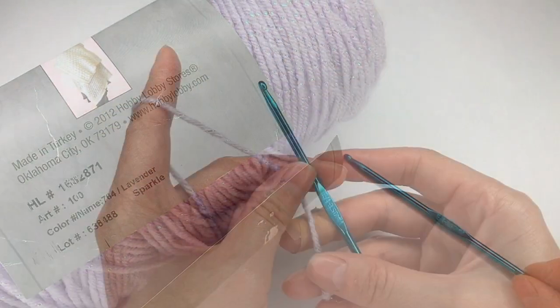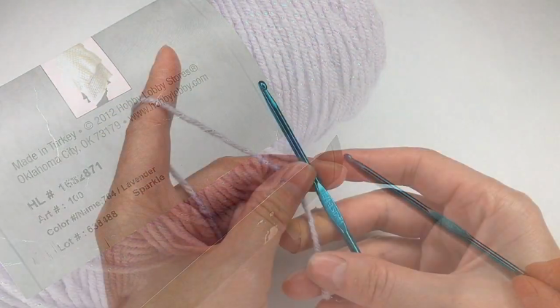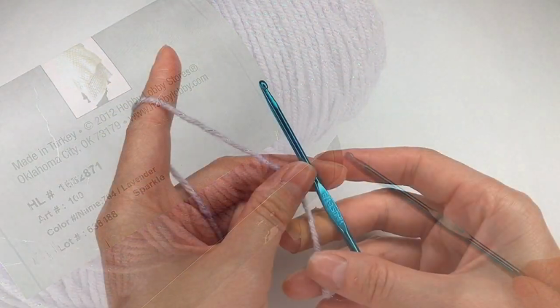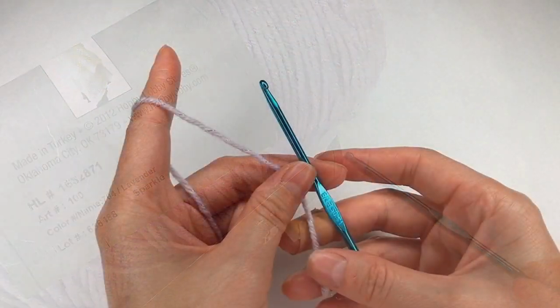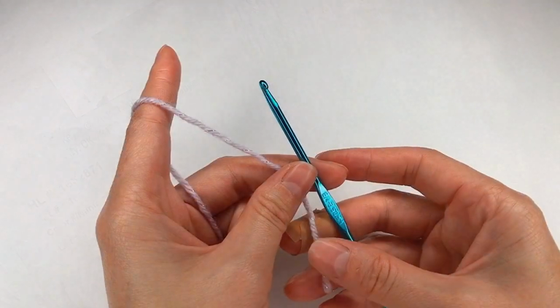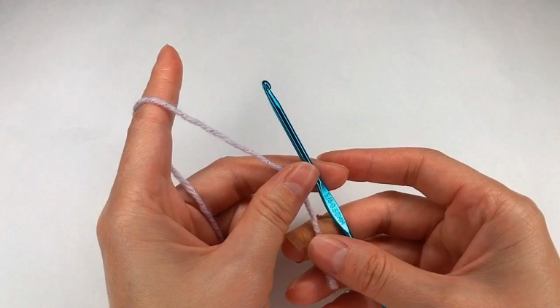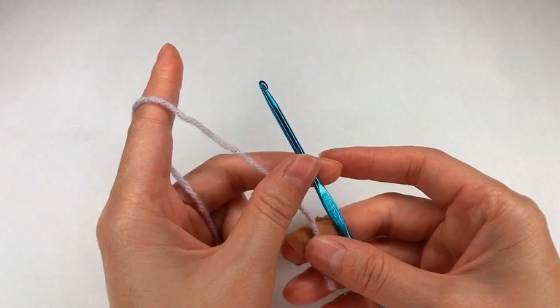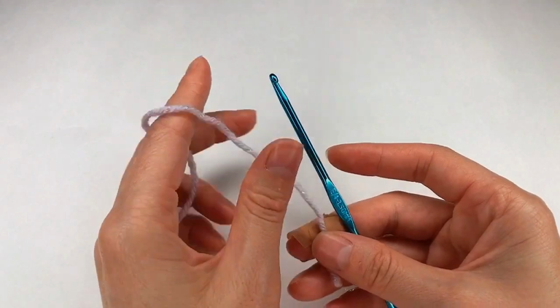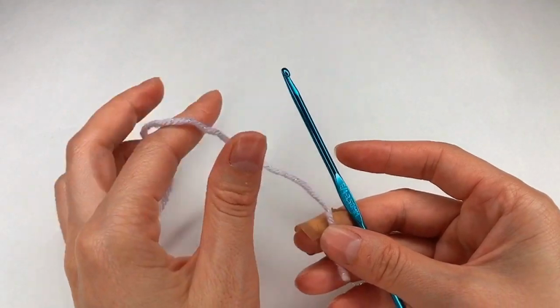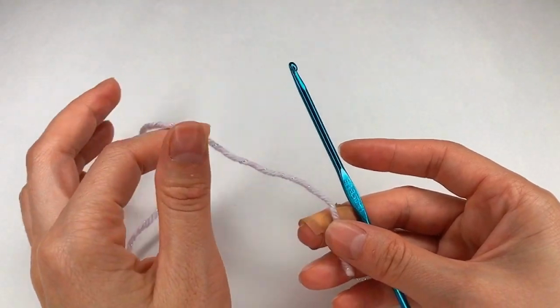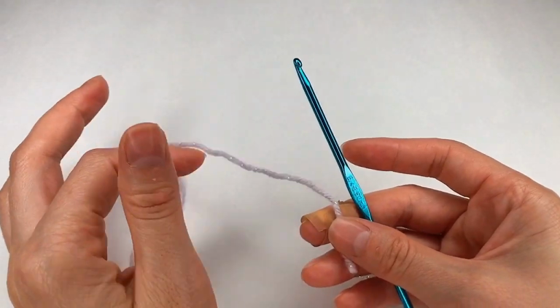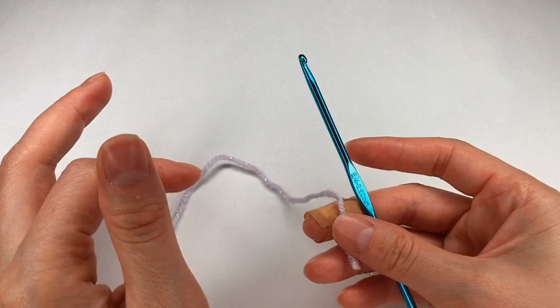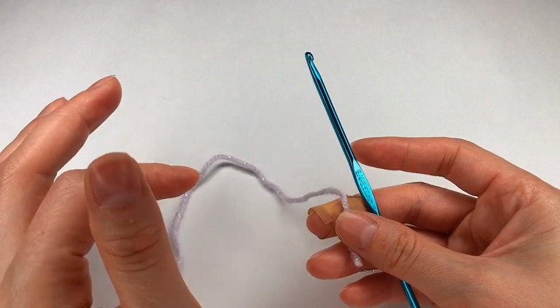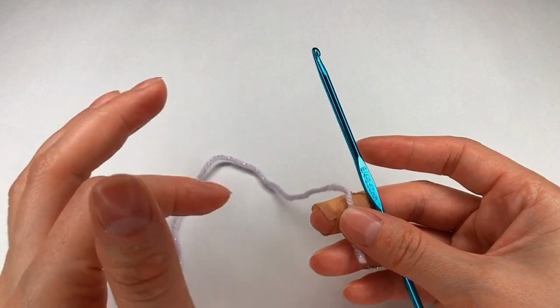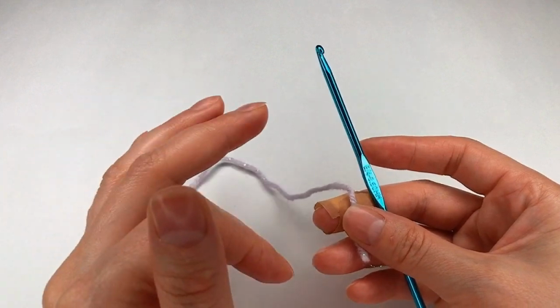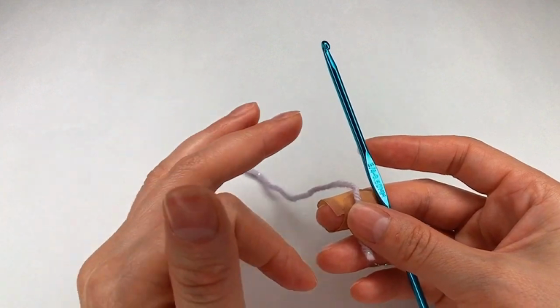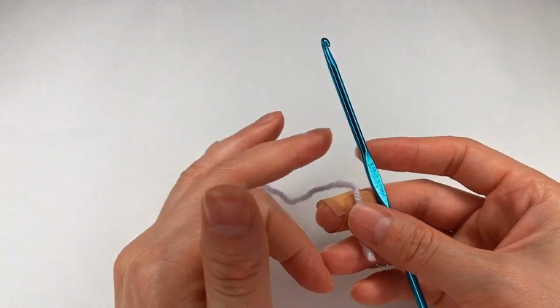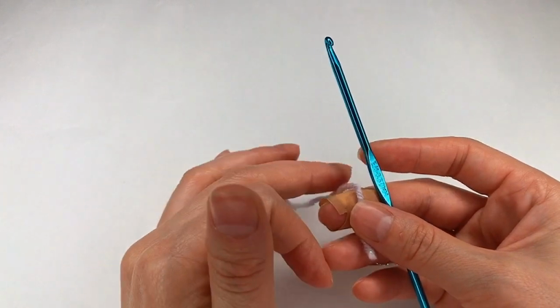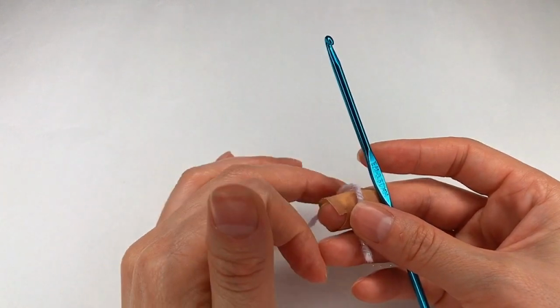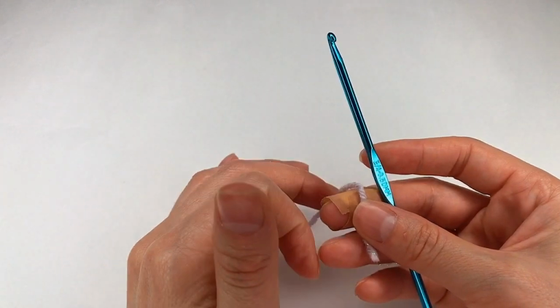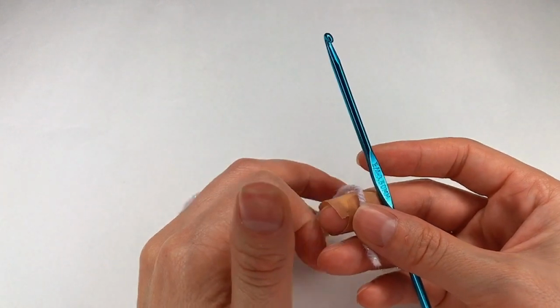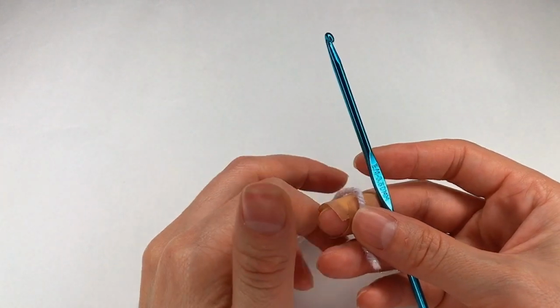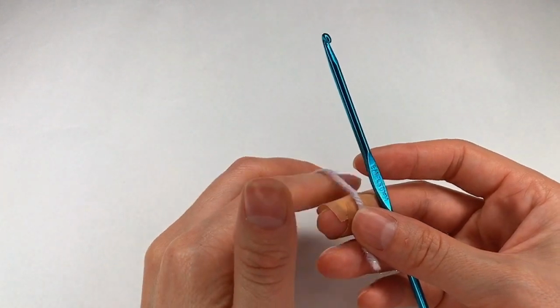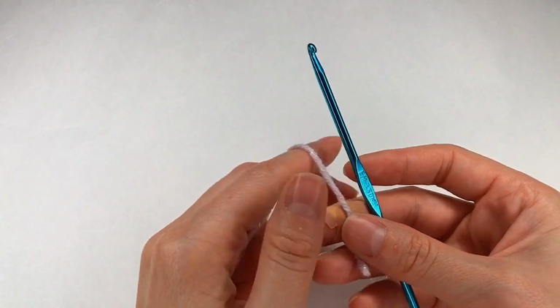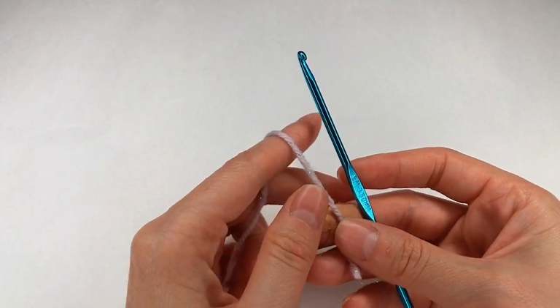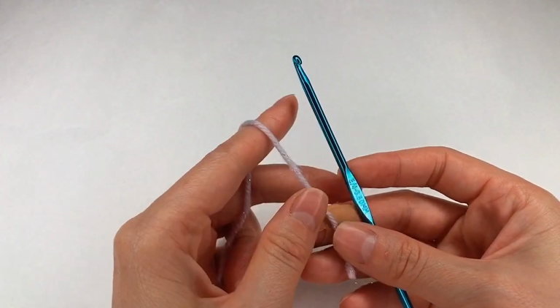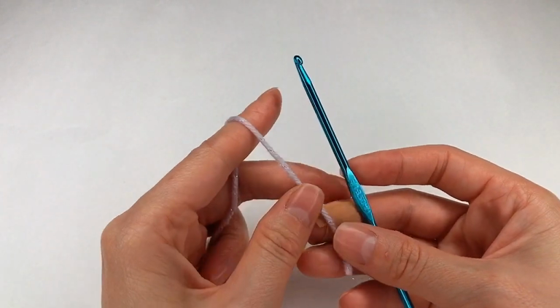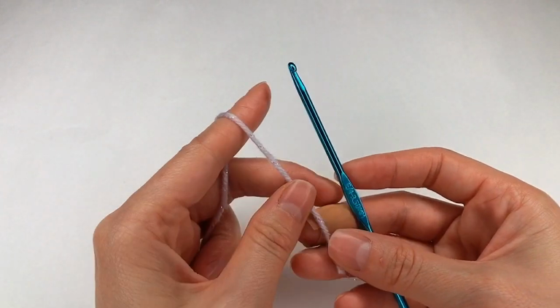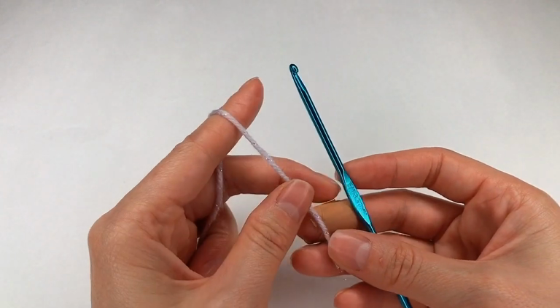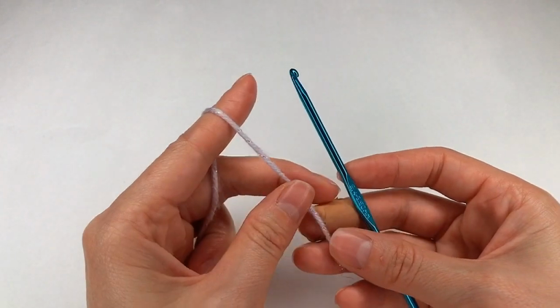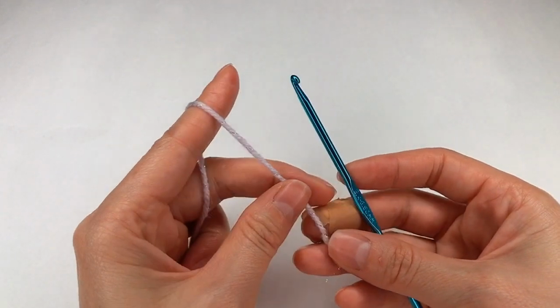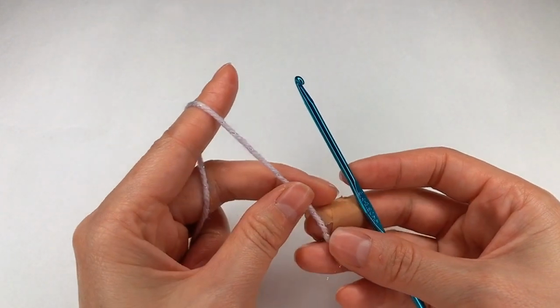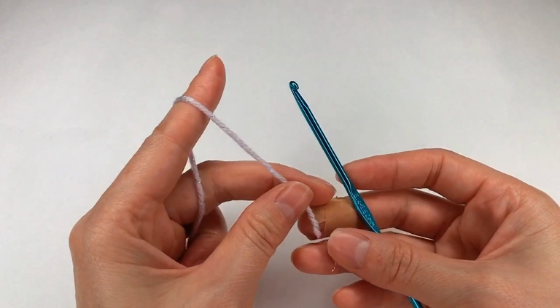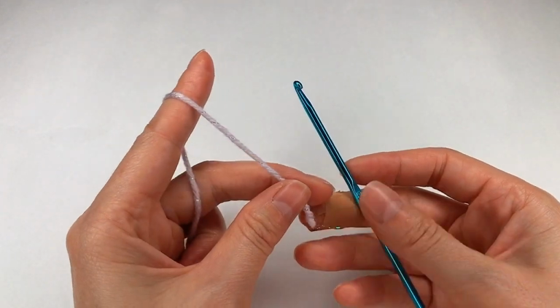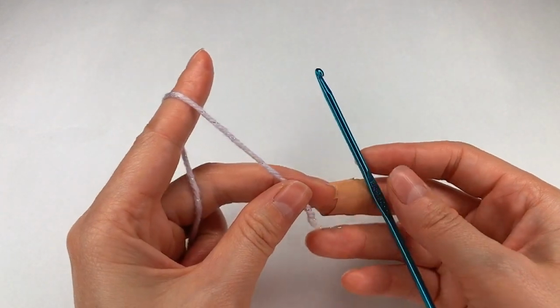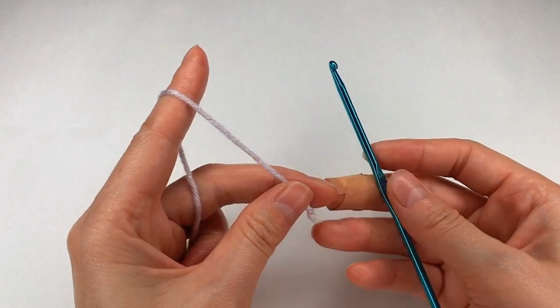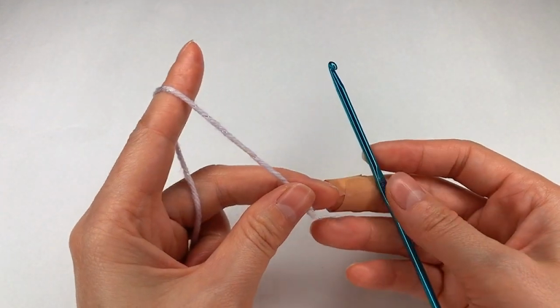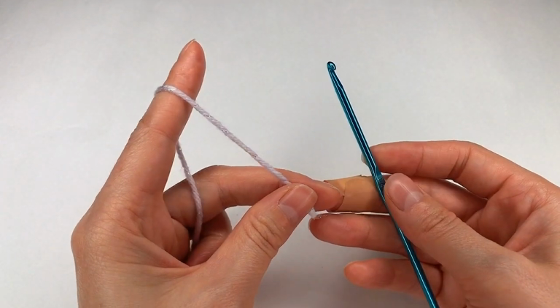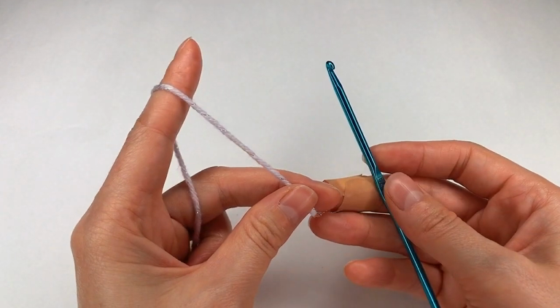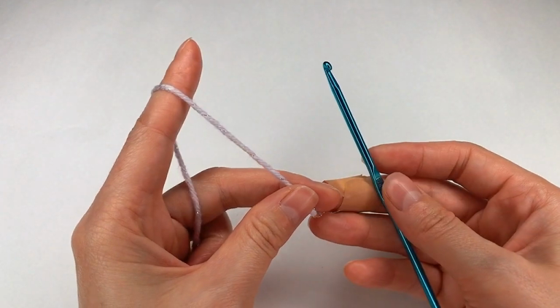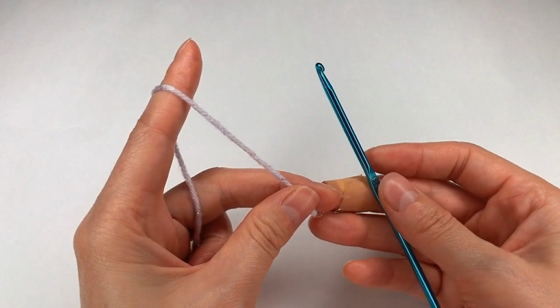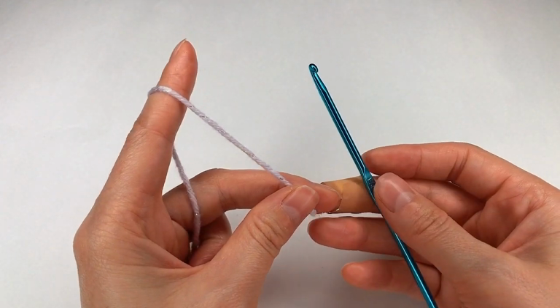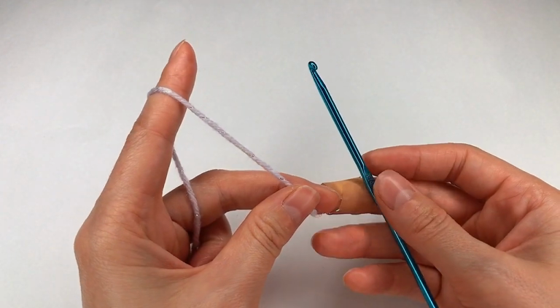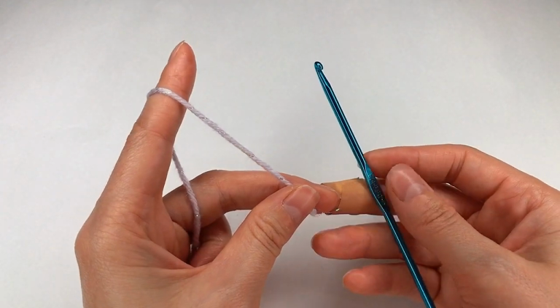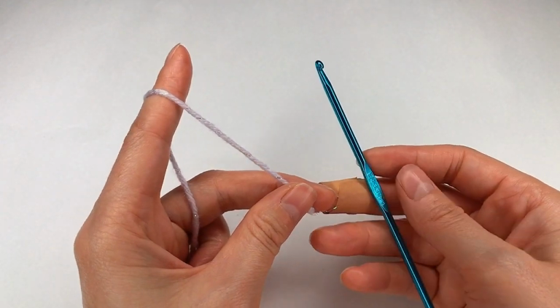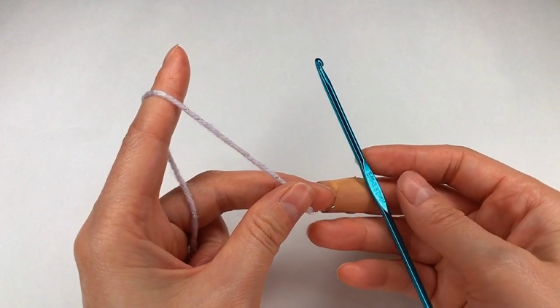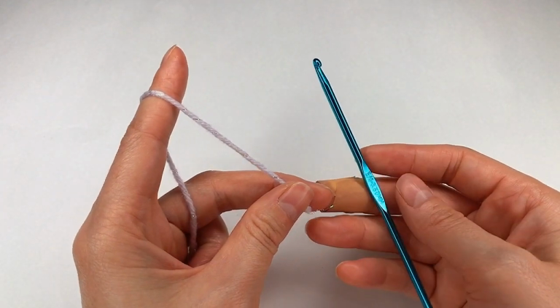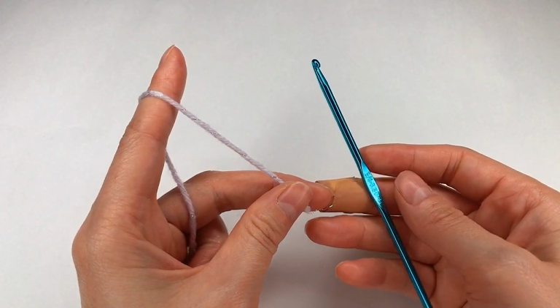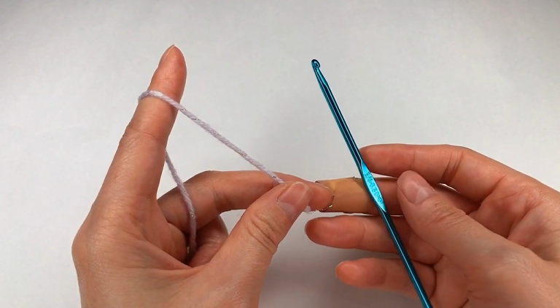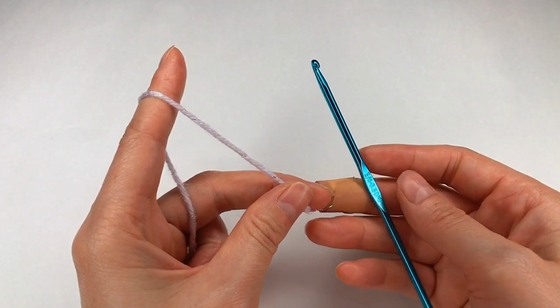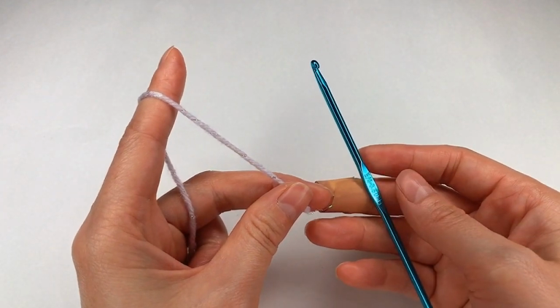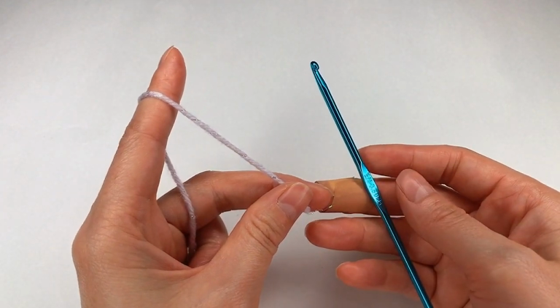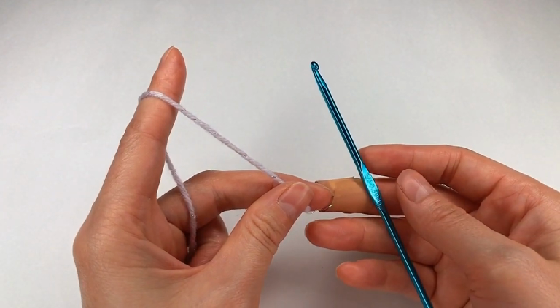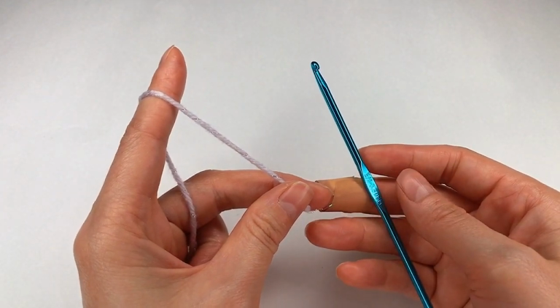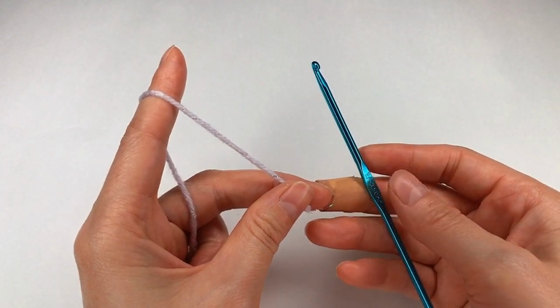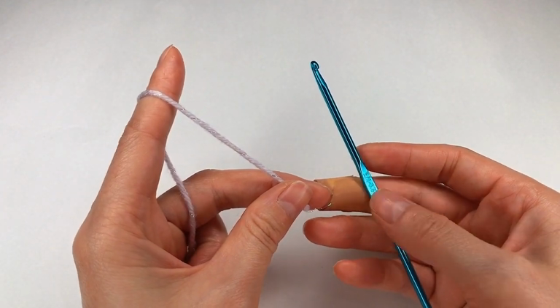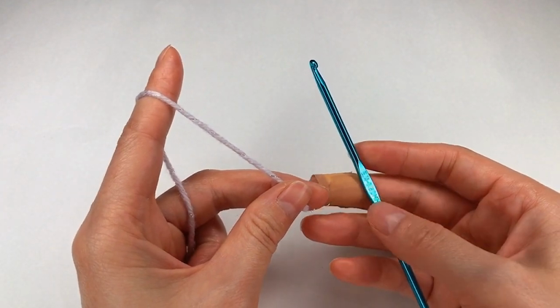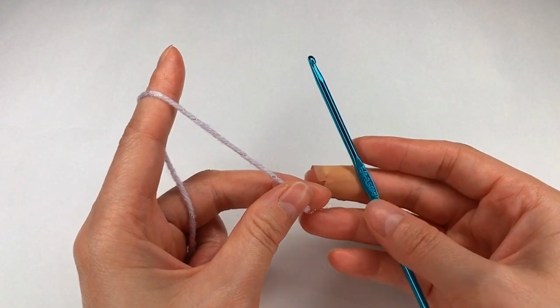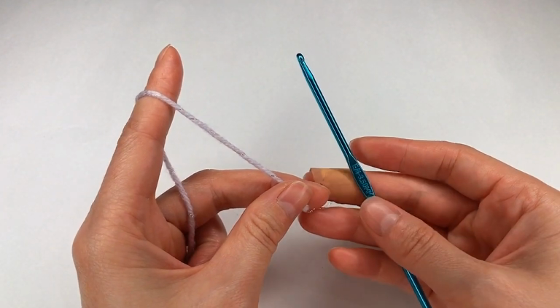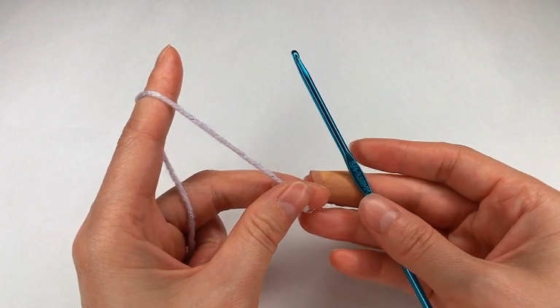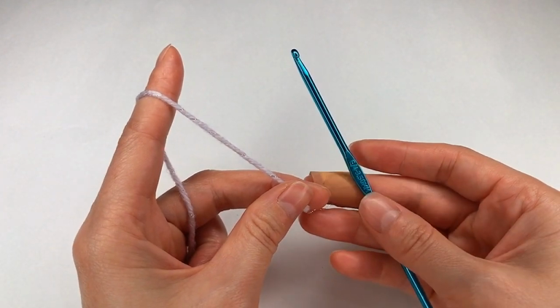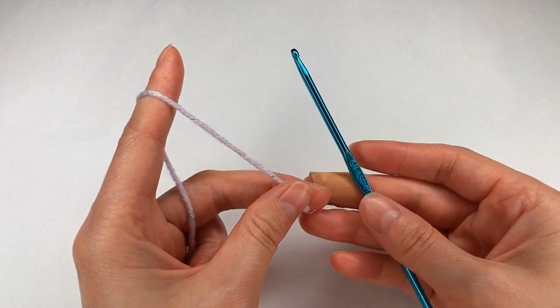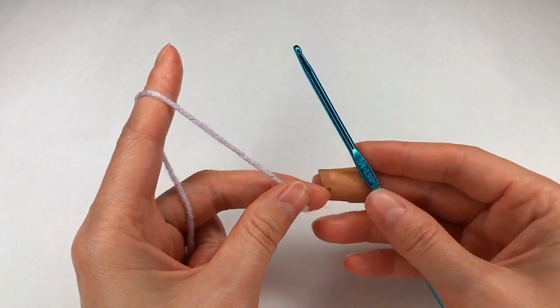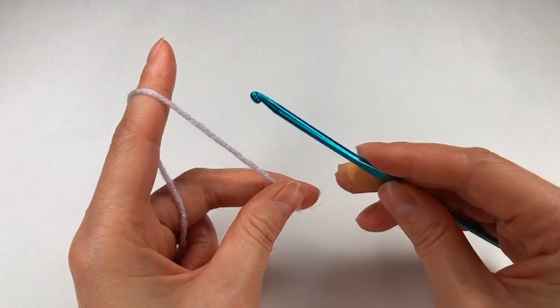Hello and welcome to Magiana. For this pattern I start and make 14 chains.